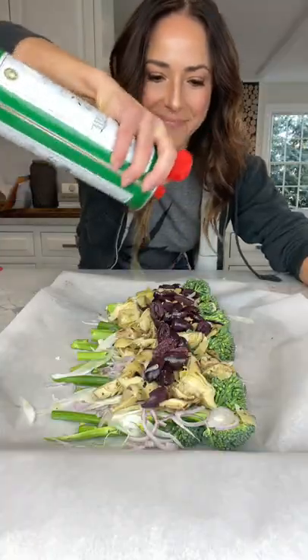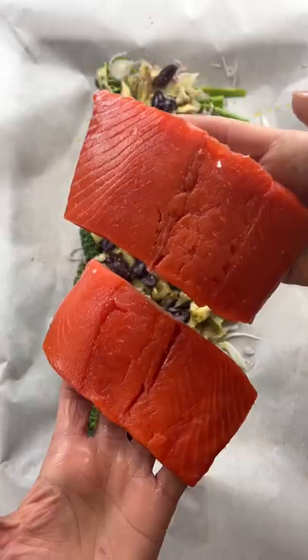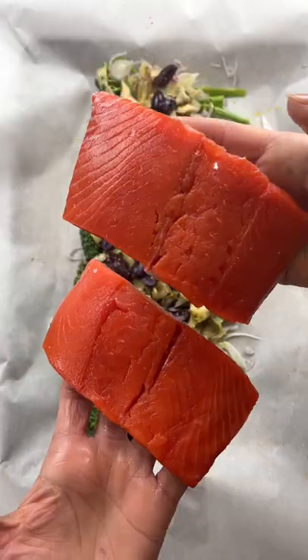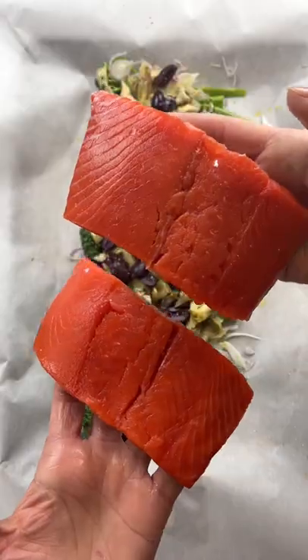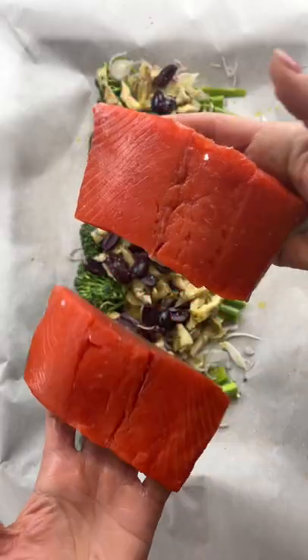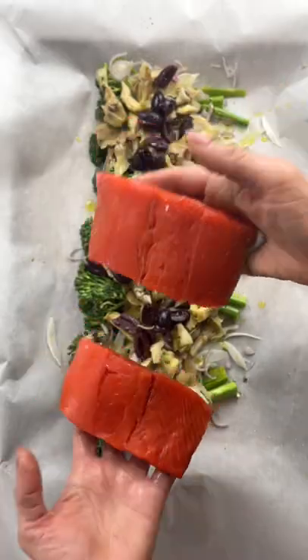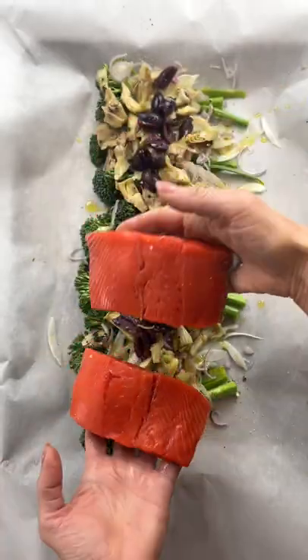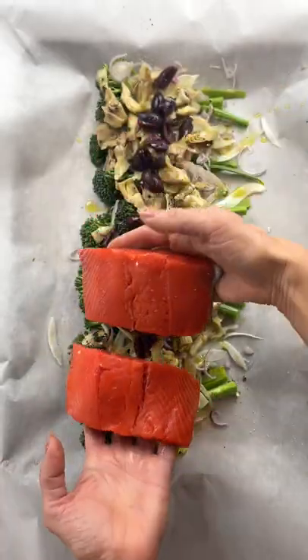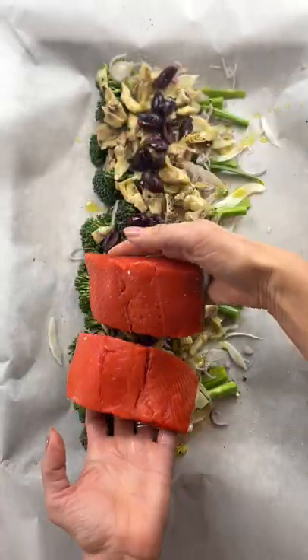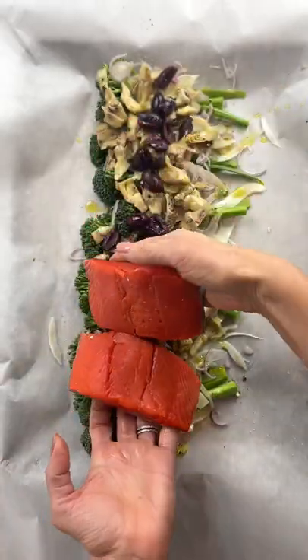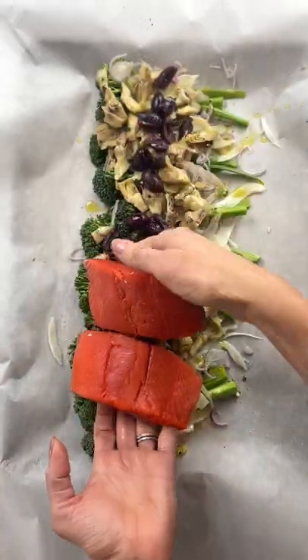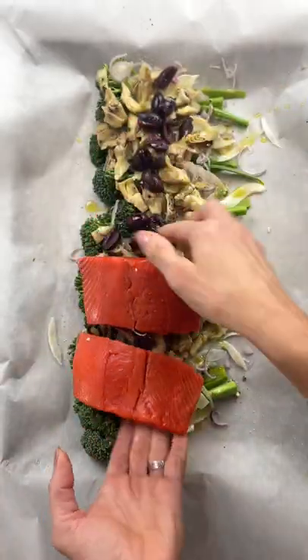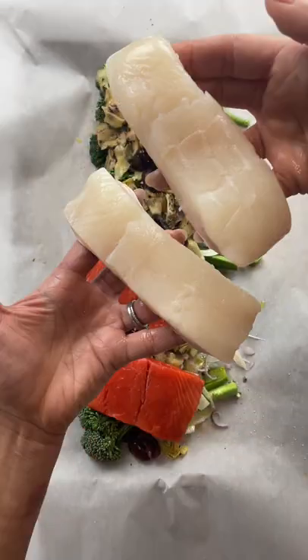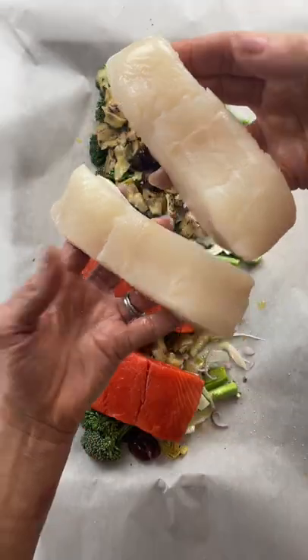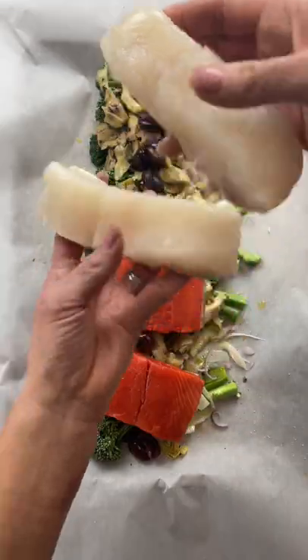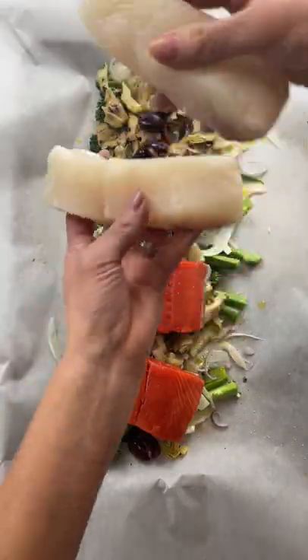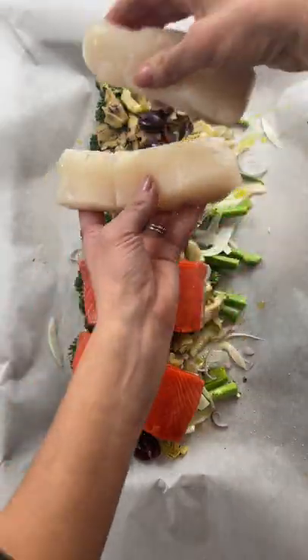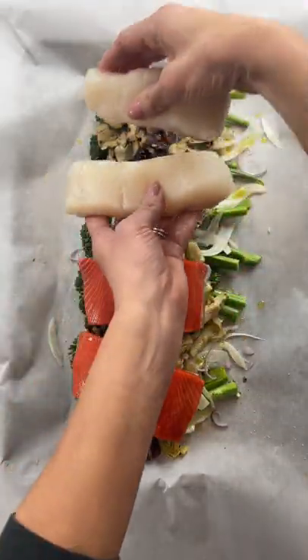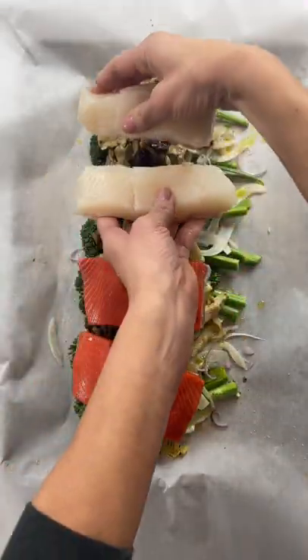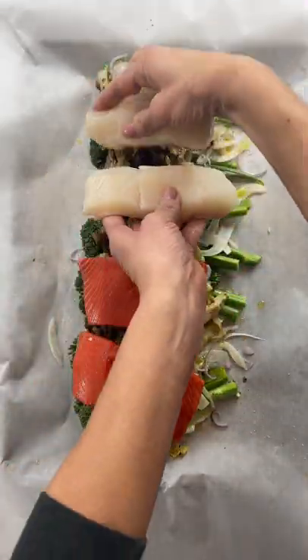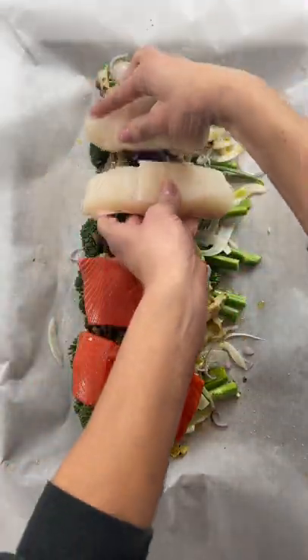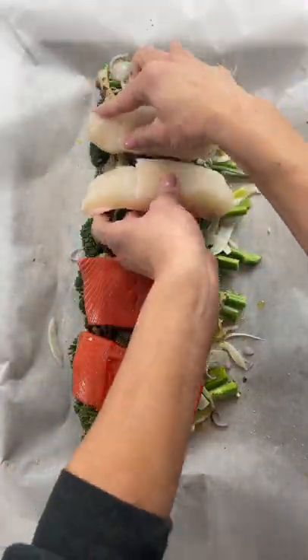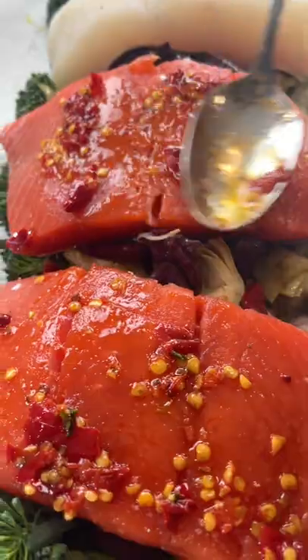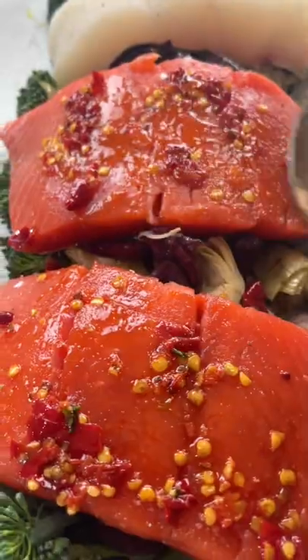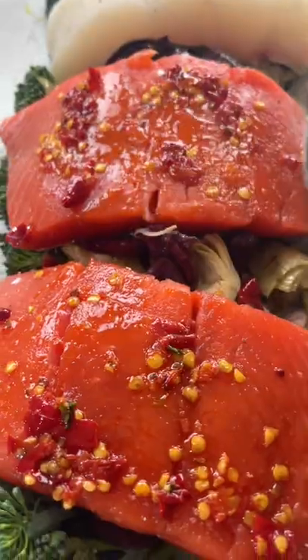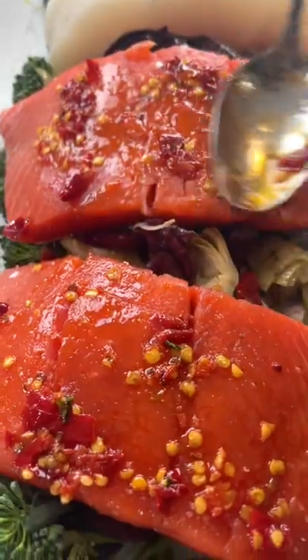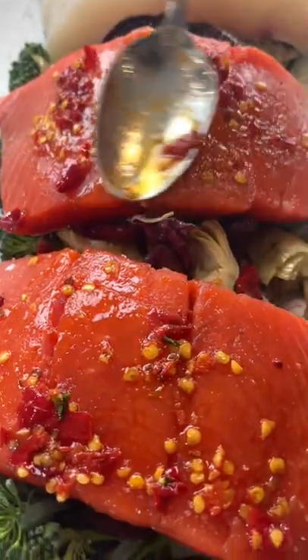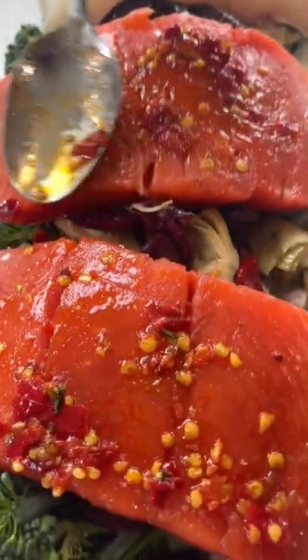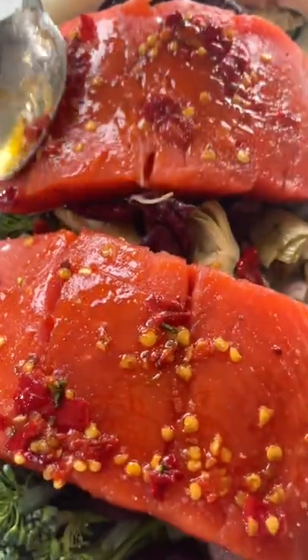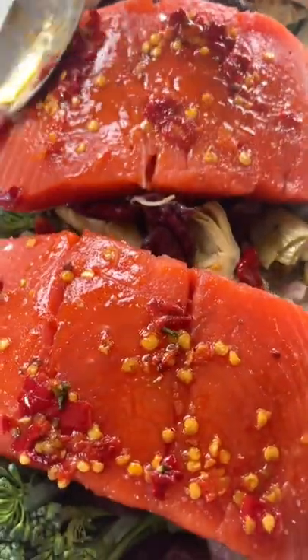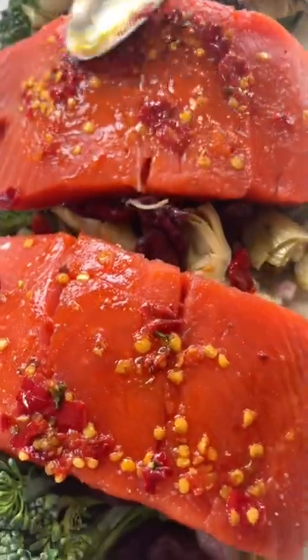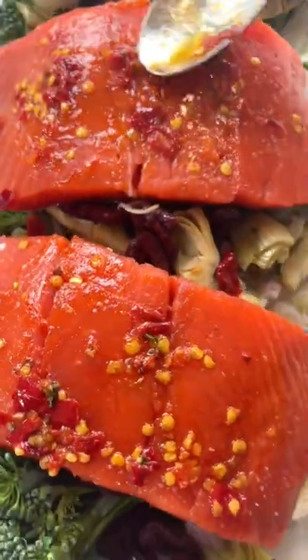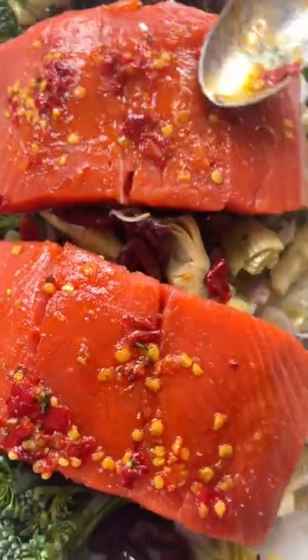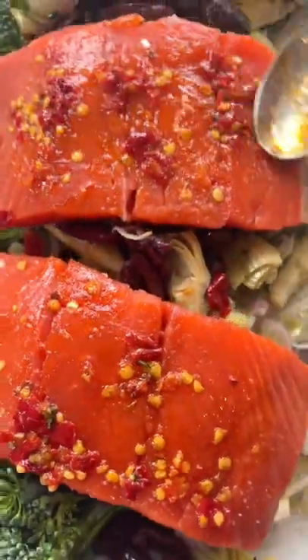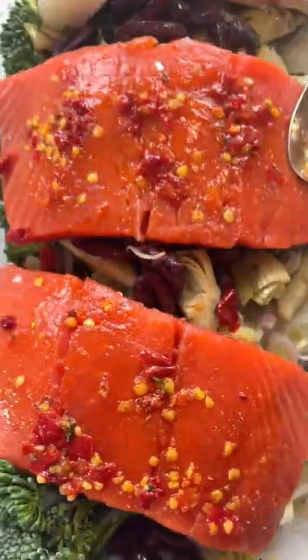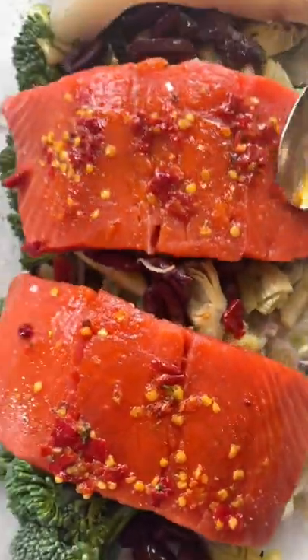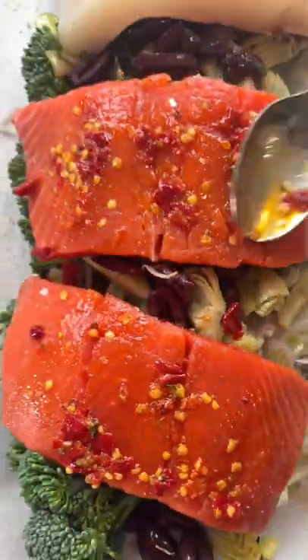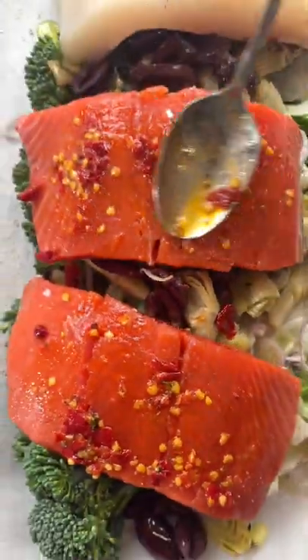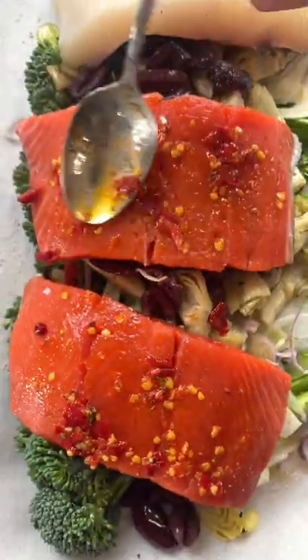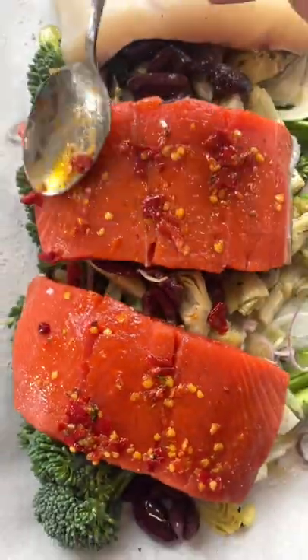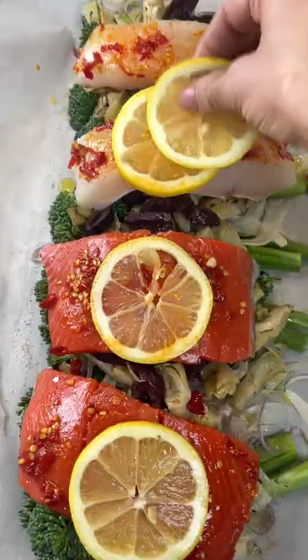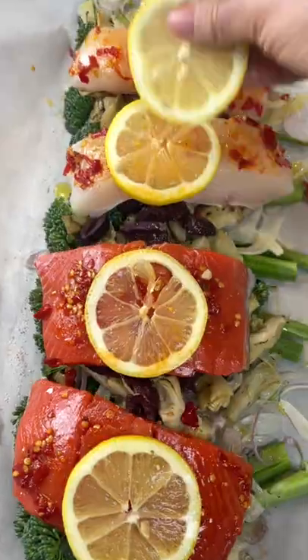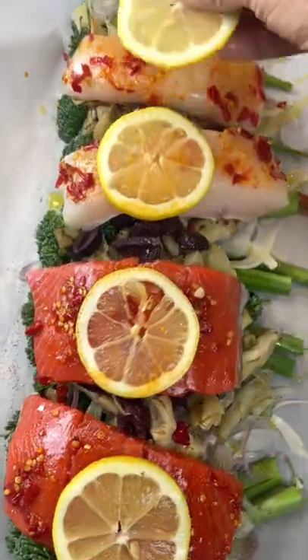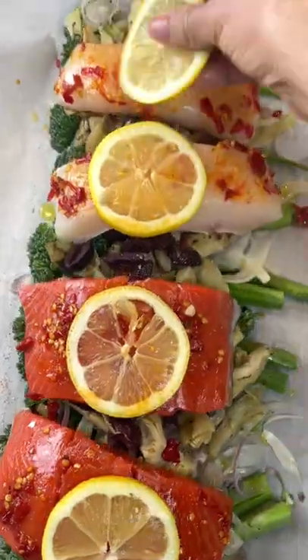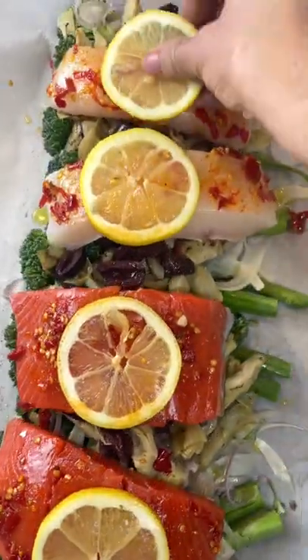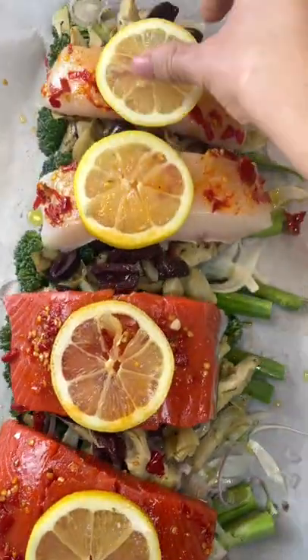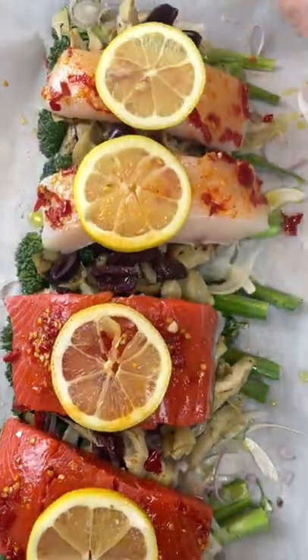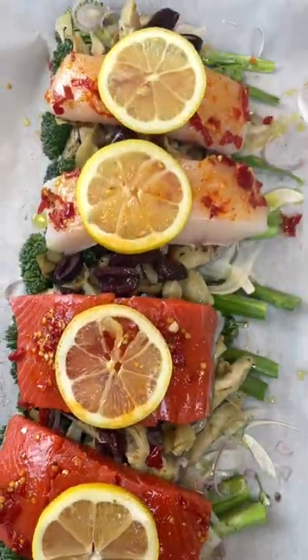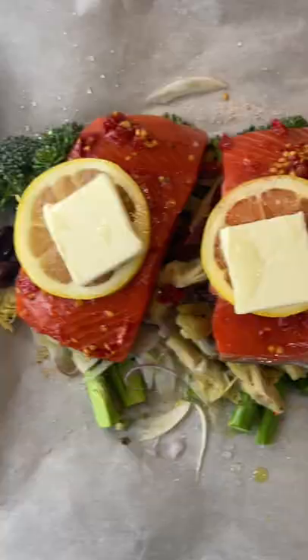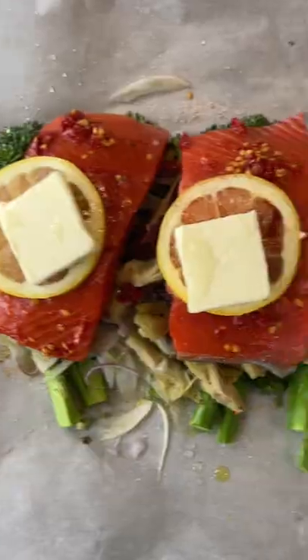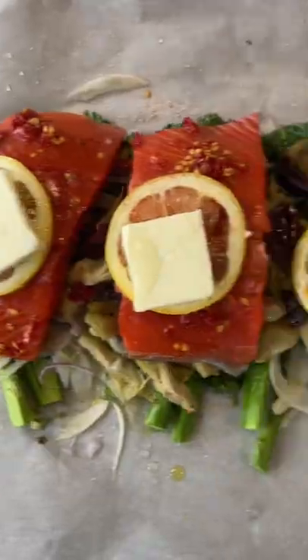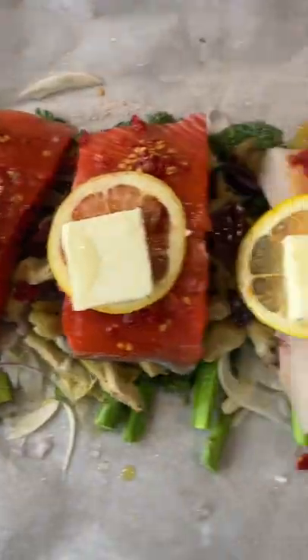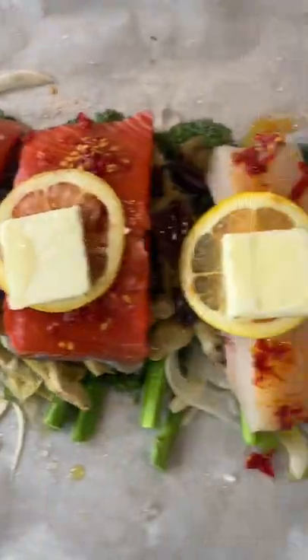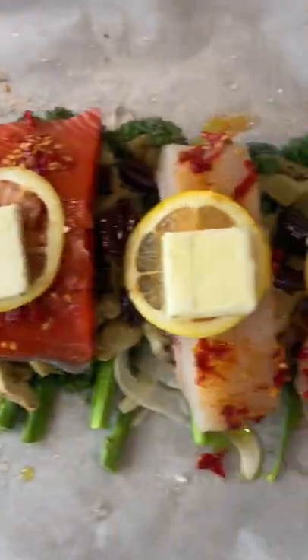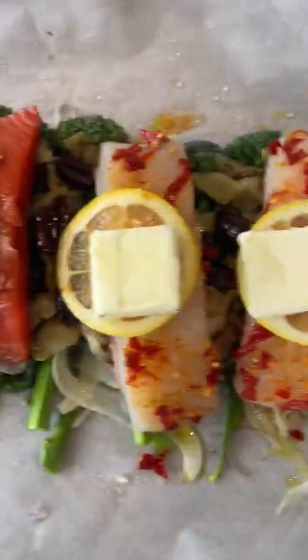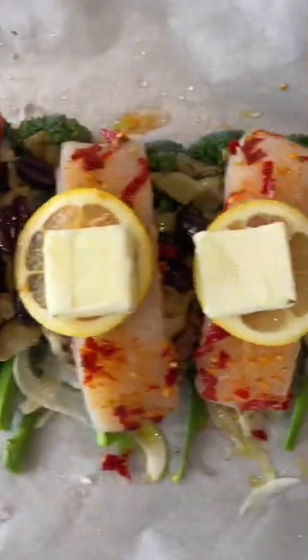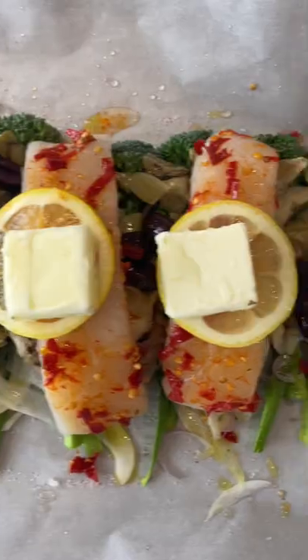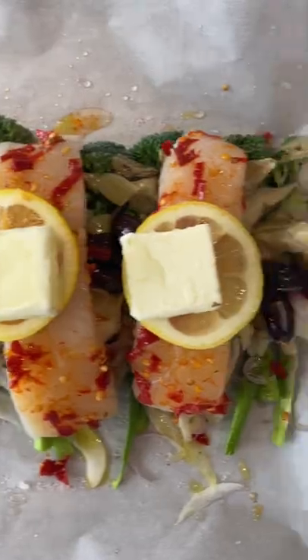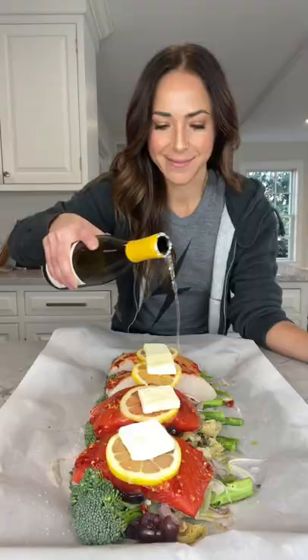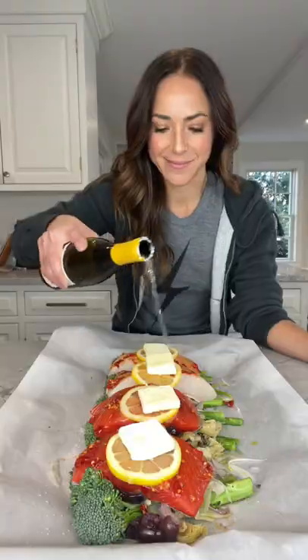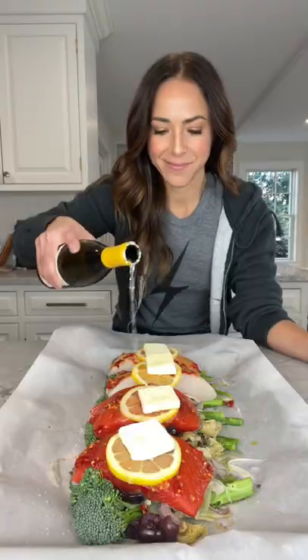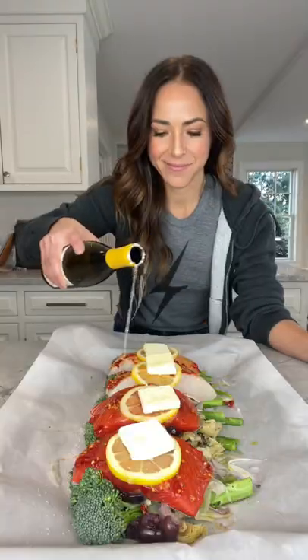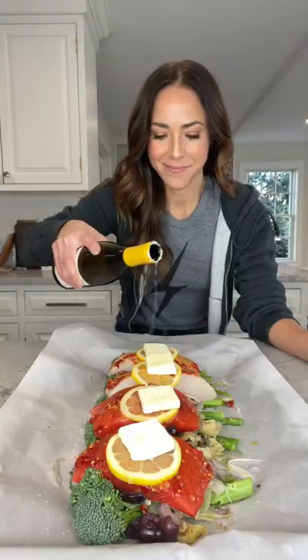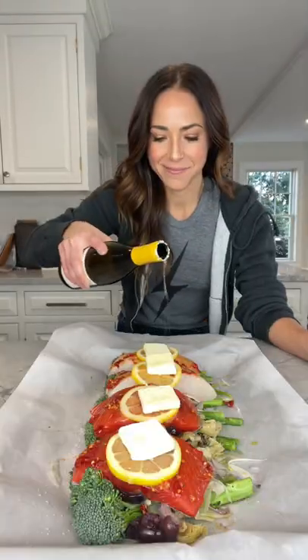Next, place your salmon or halibut right on top, then coat them with Calabrian chili pepper and top that with lemon butter and a splash of white wine.